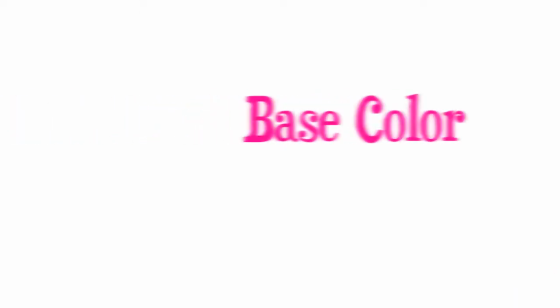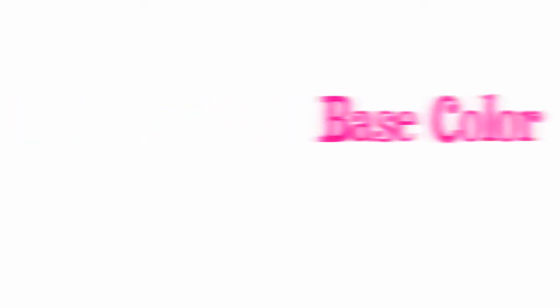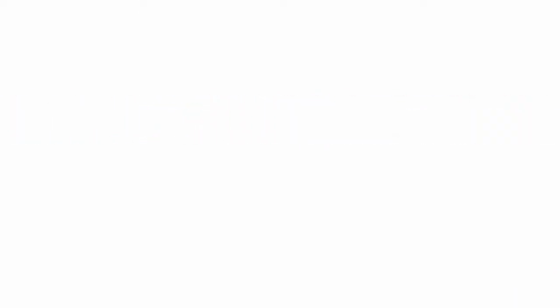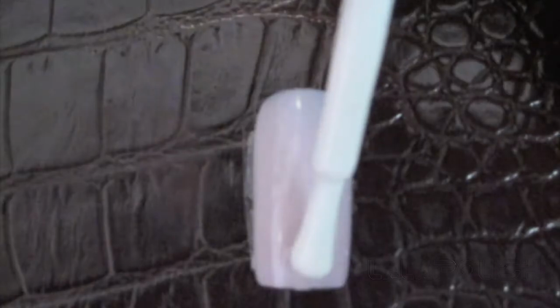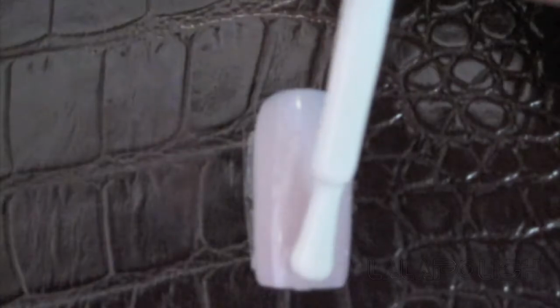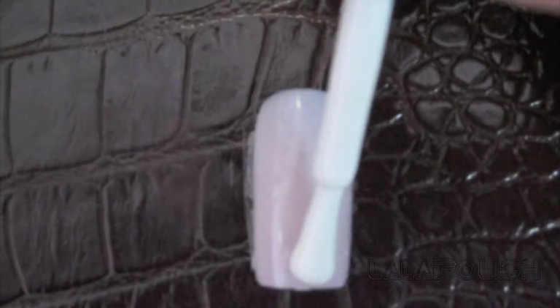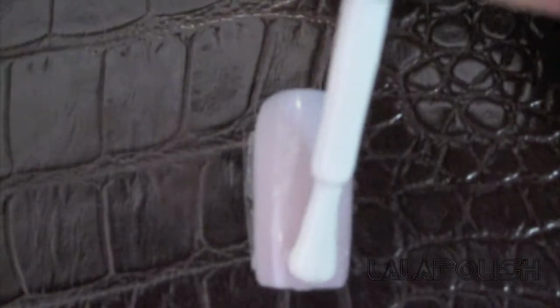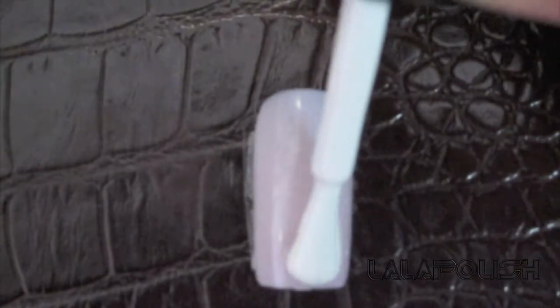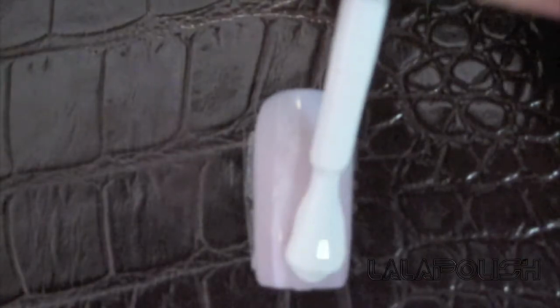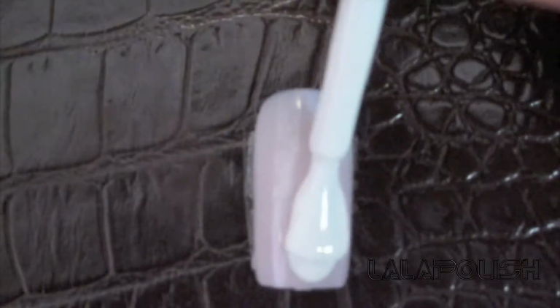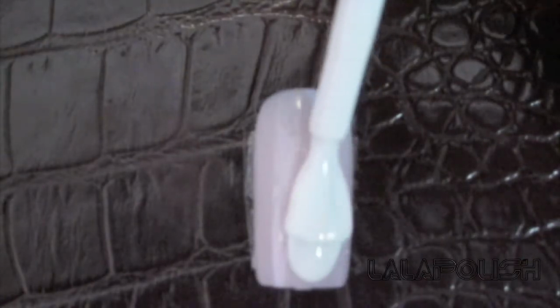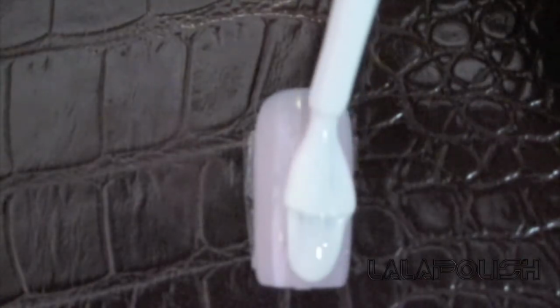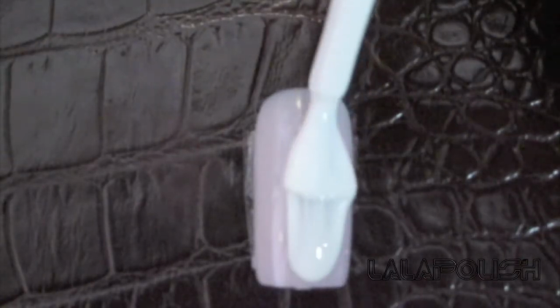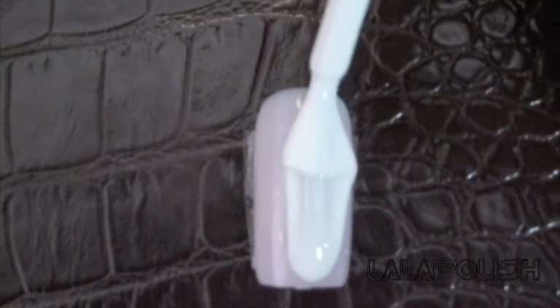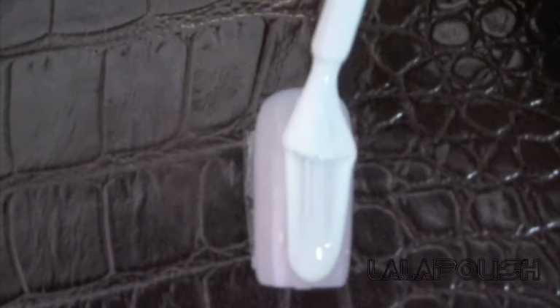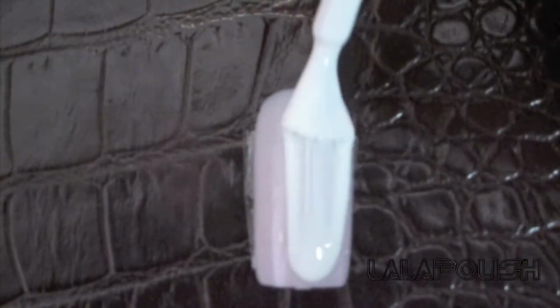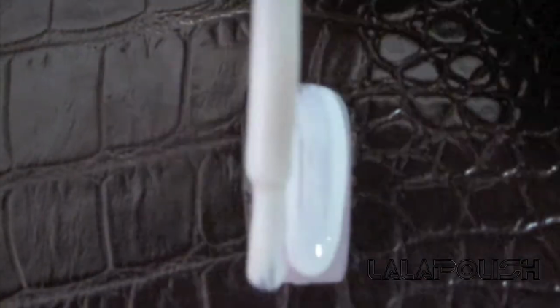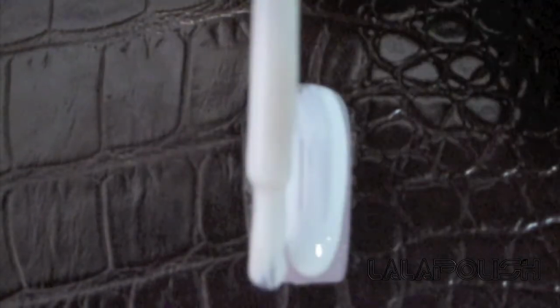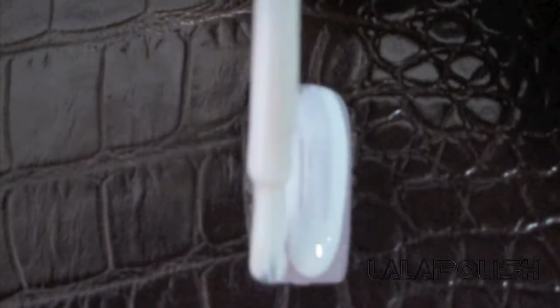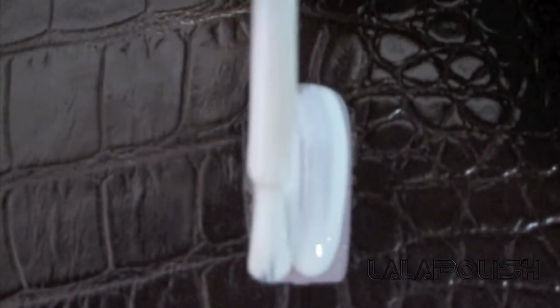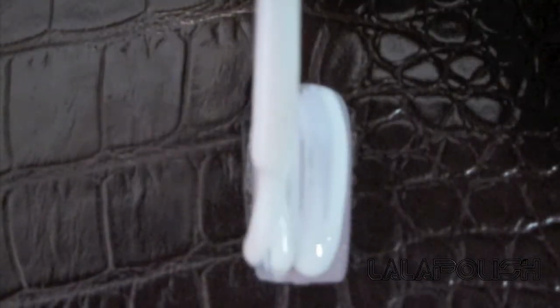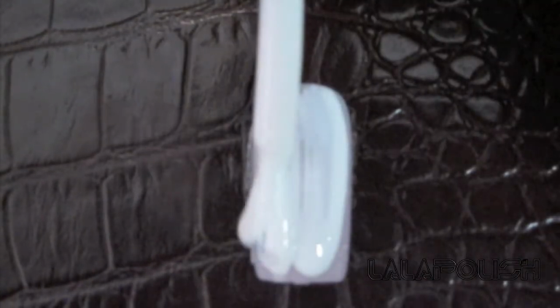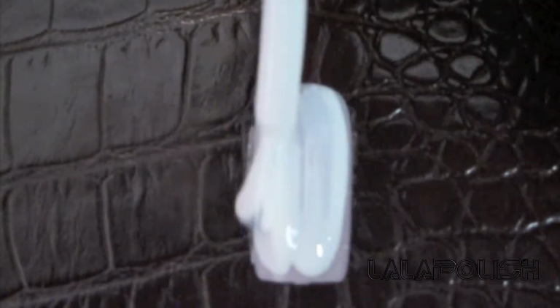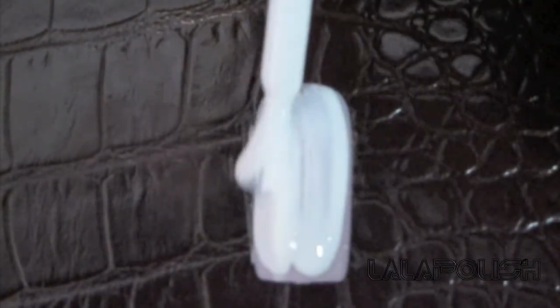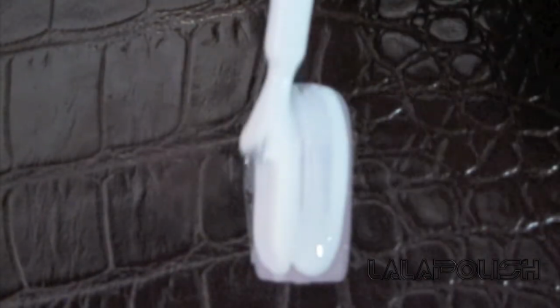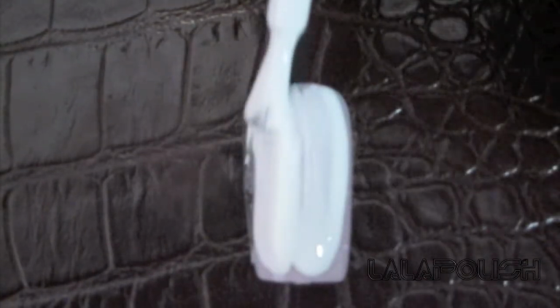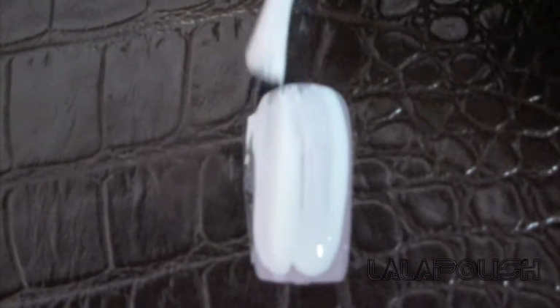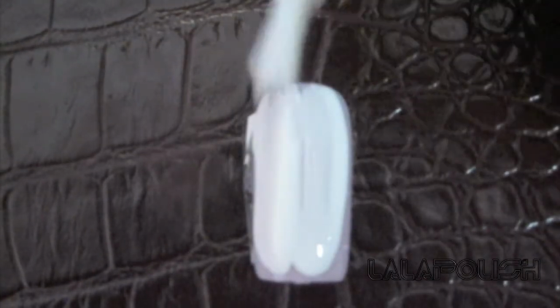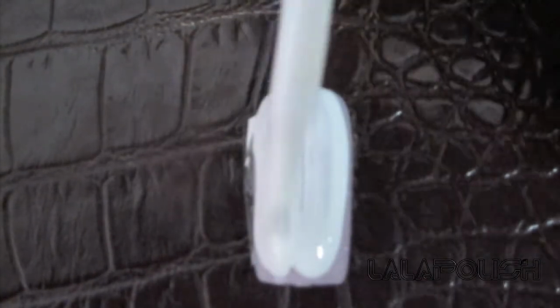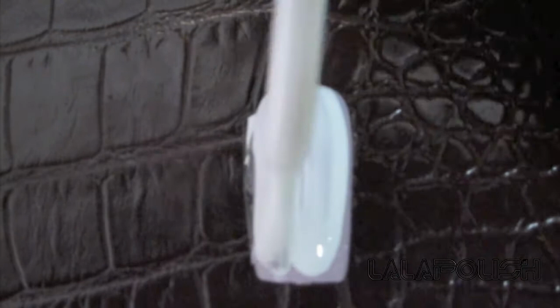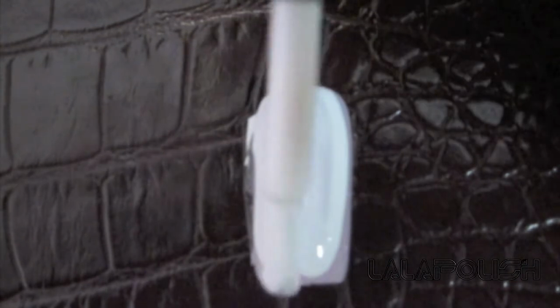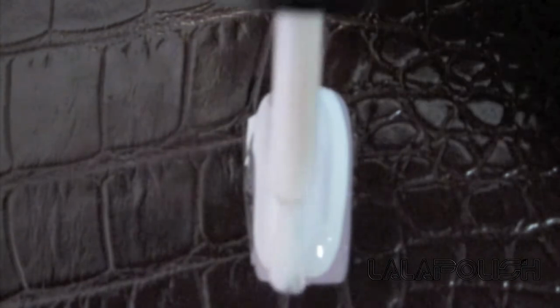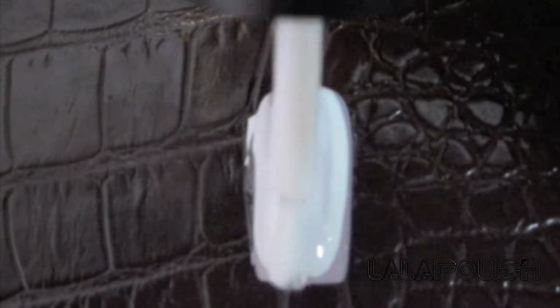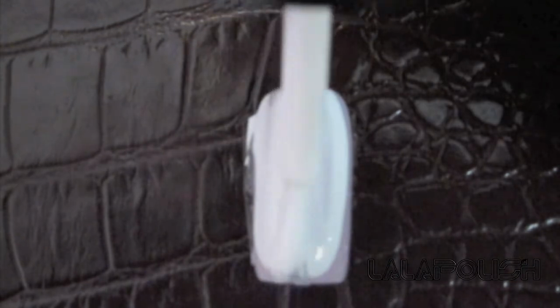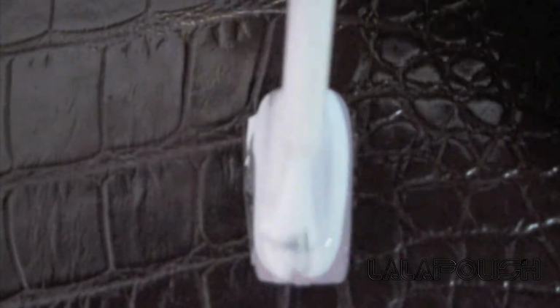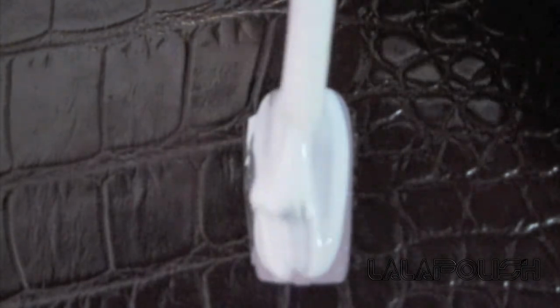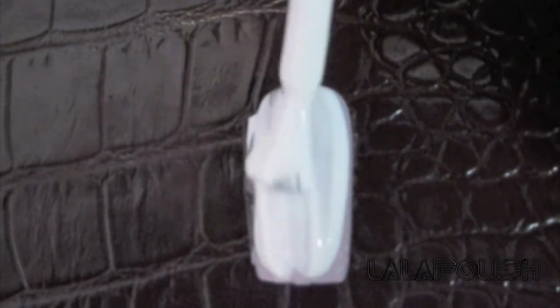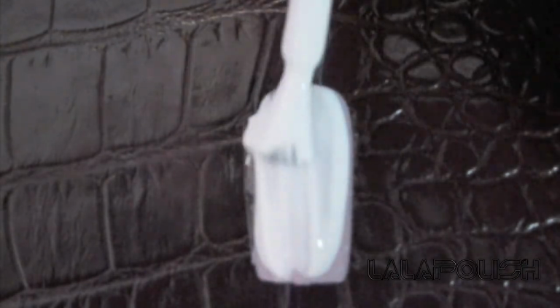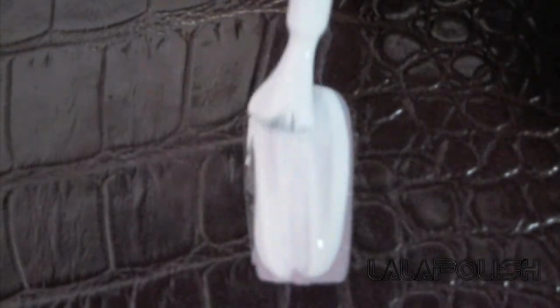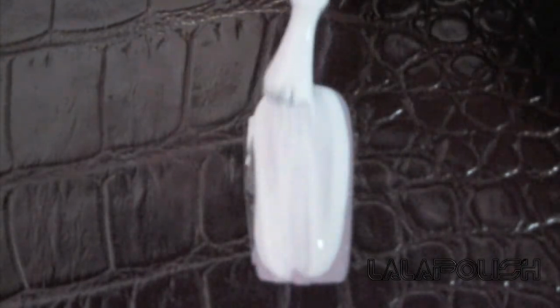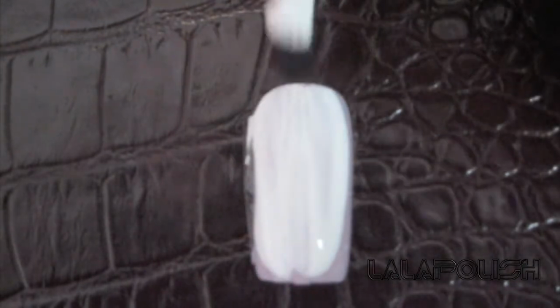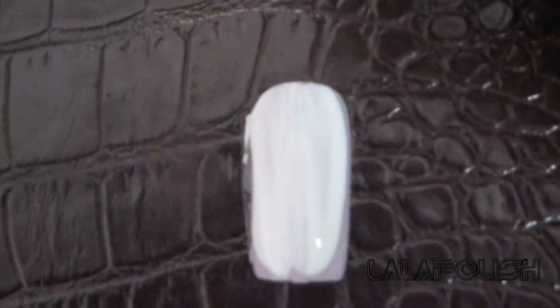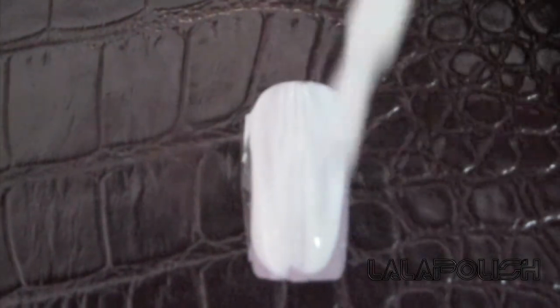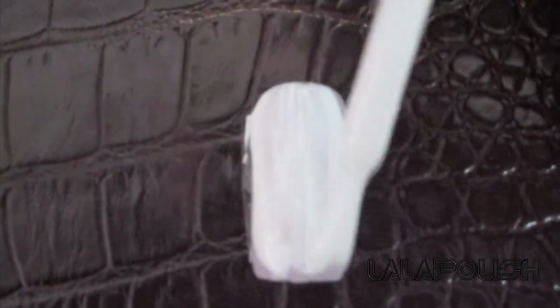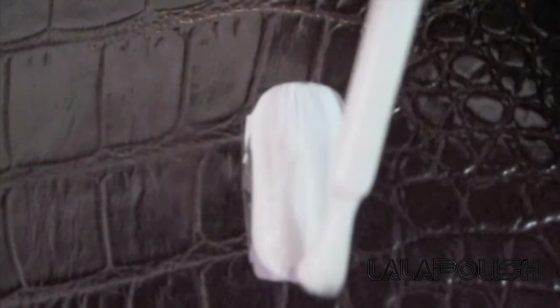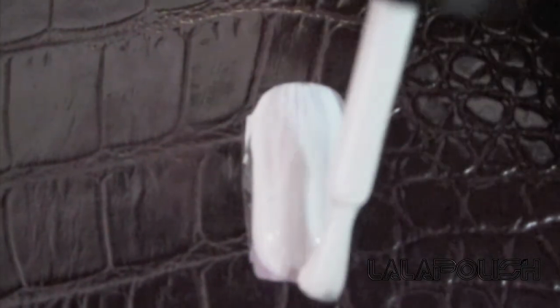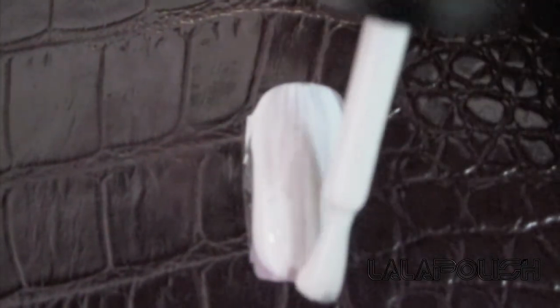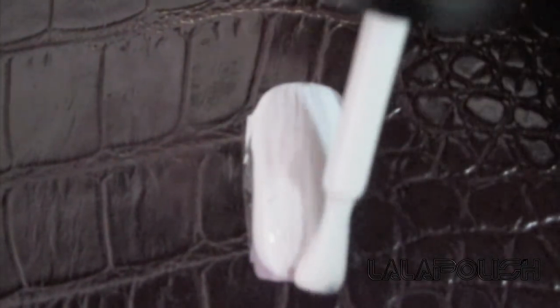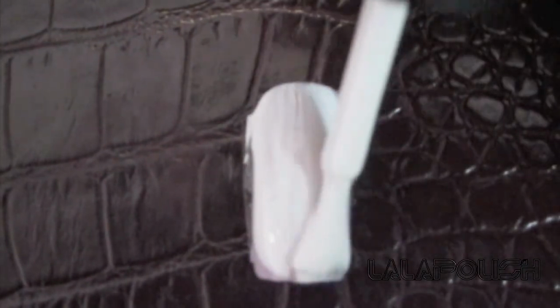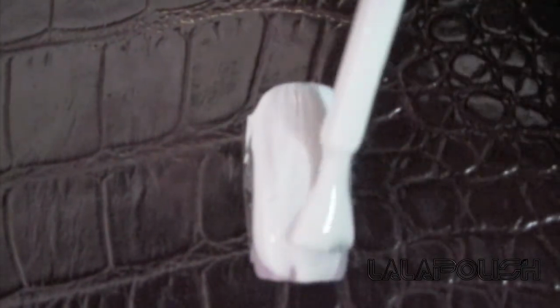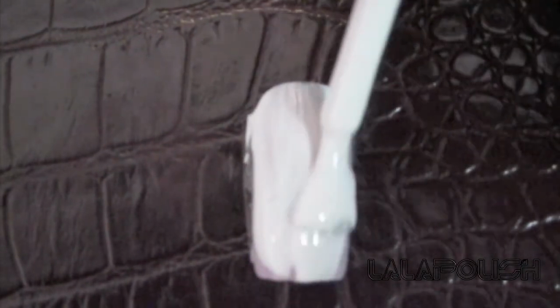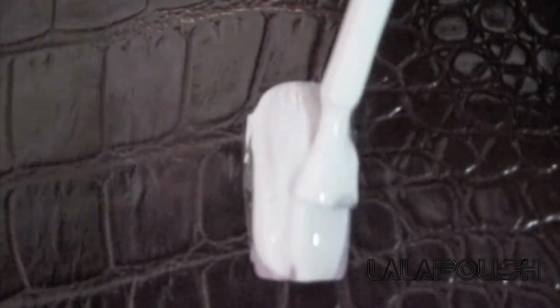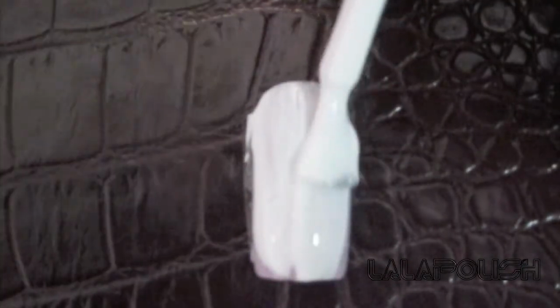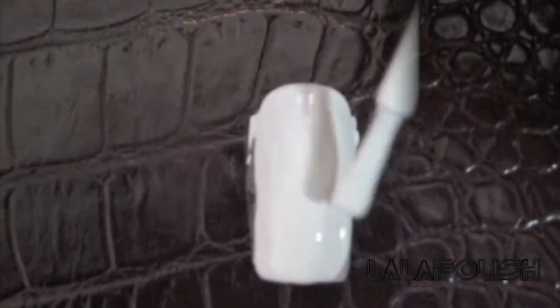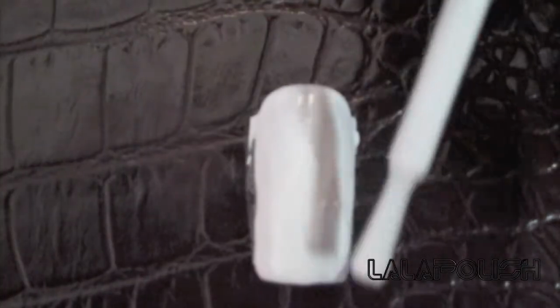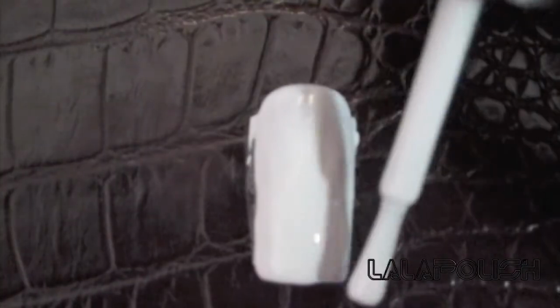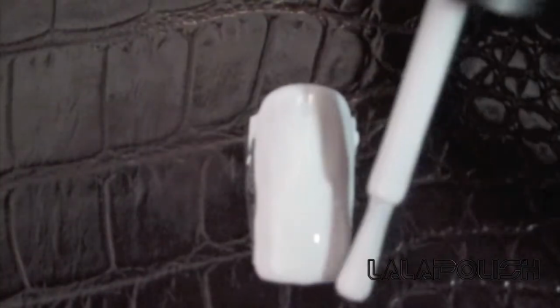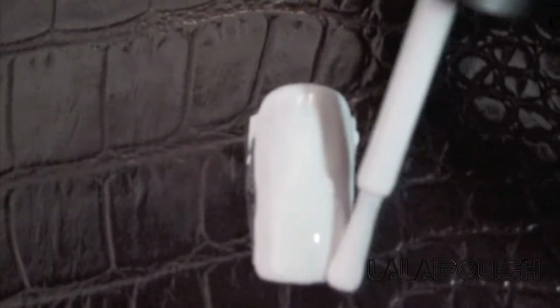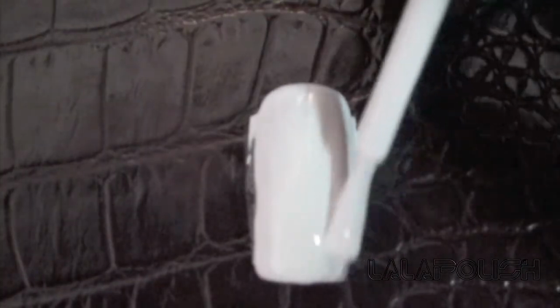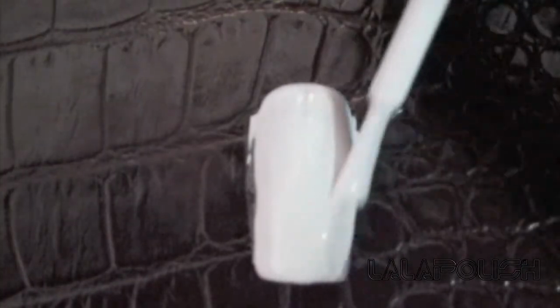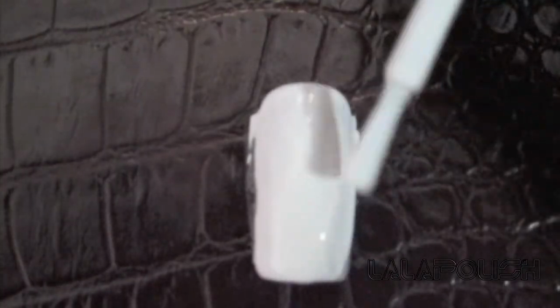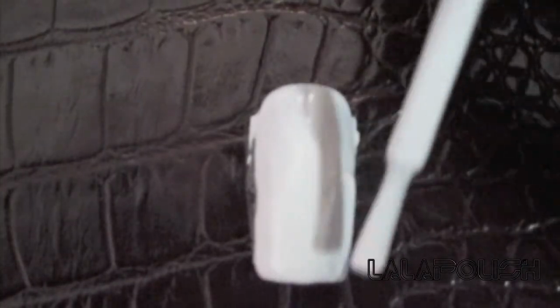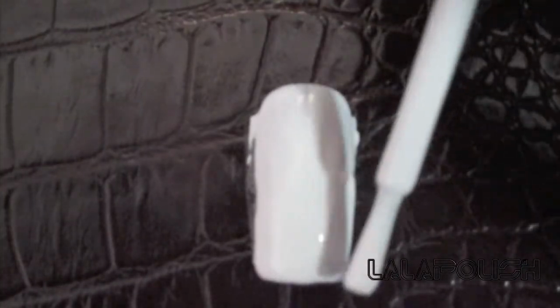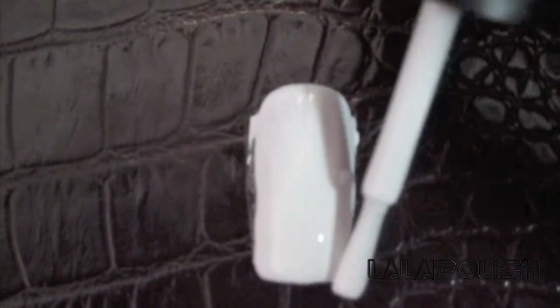Go ahead and pick a color for your base color. I'm using white. Go over it with a second coat if you want it to be more opaque.